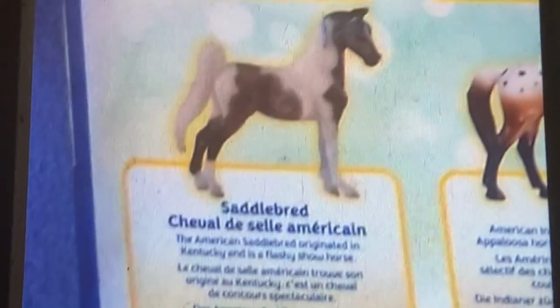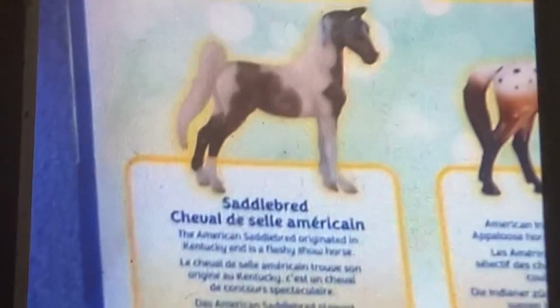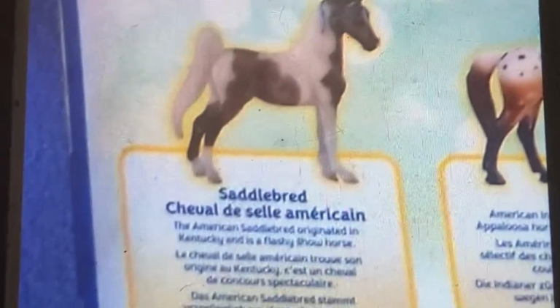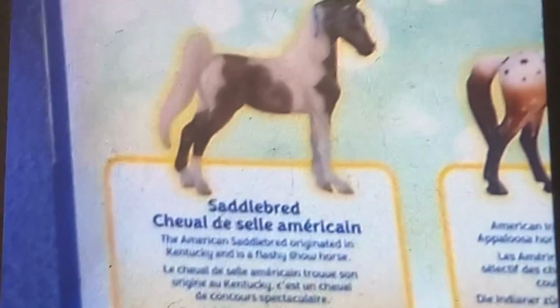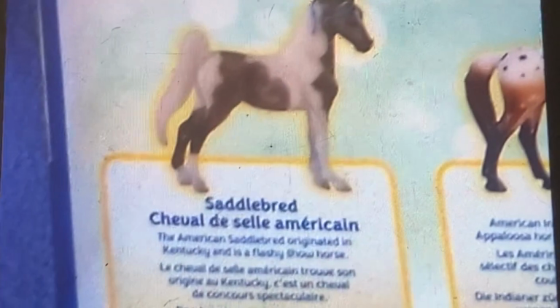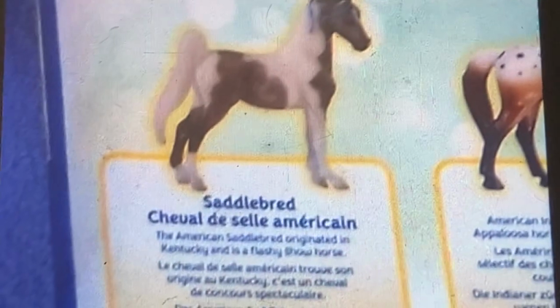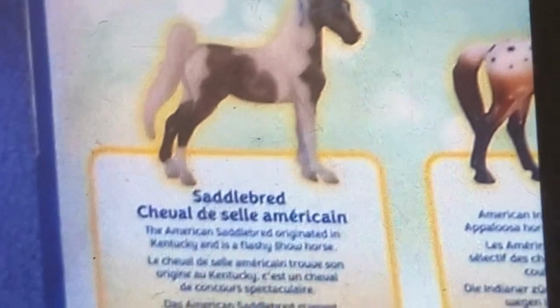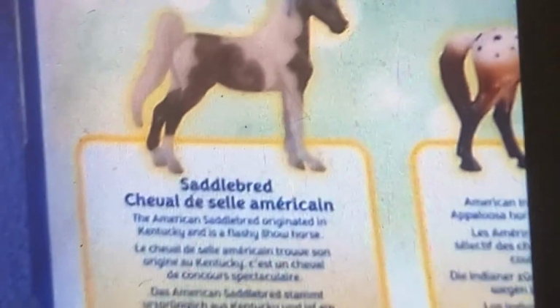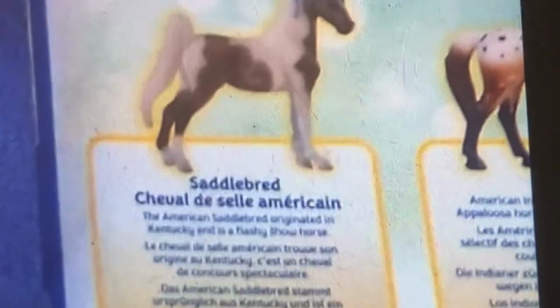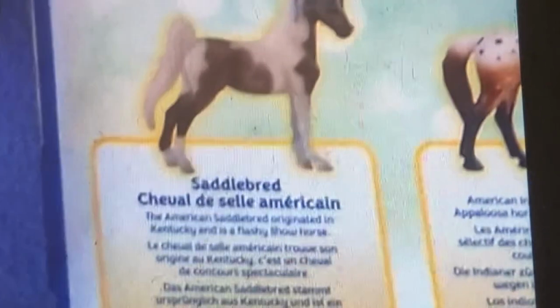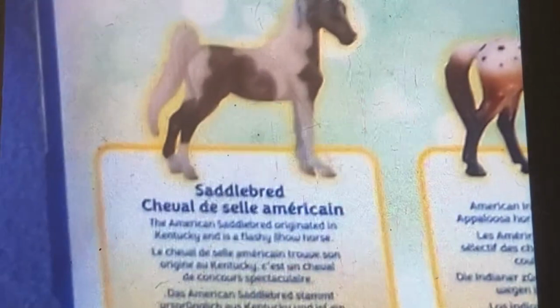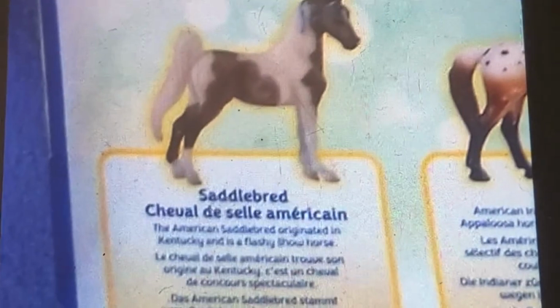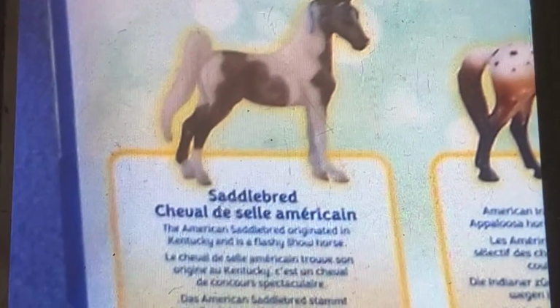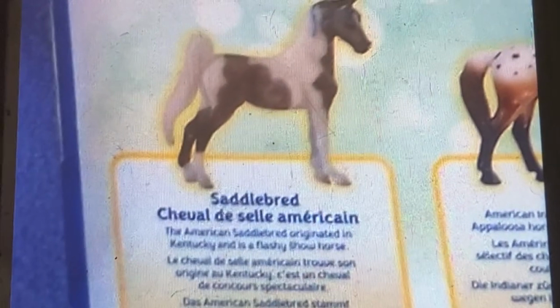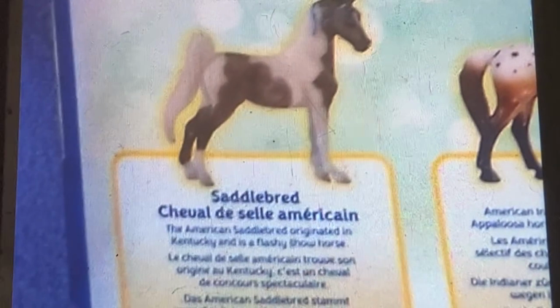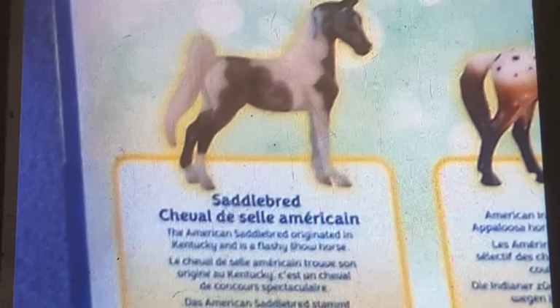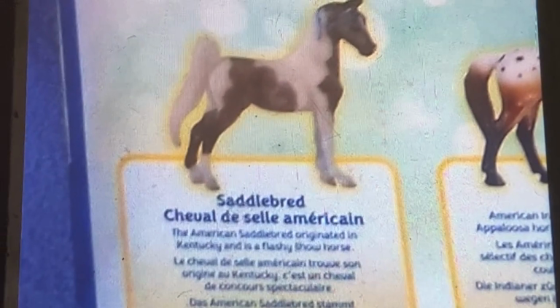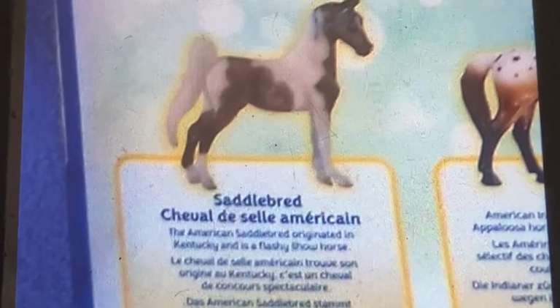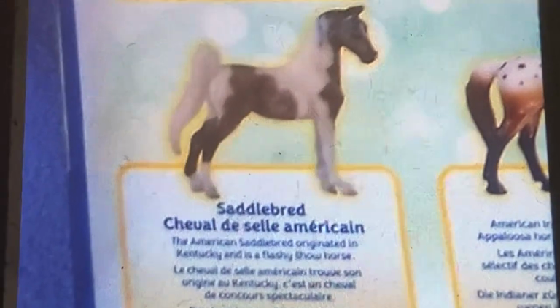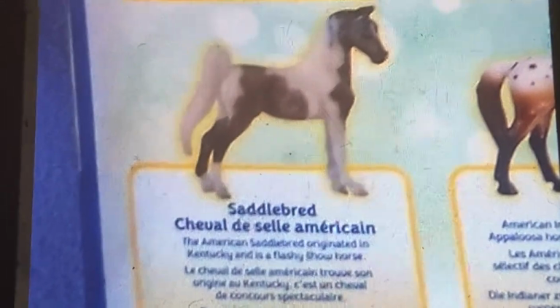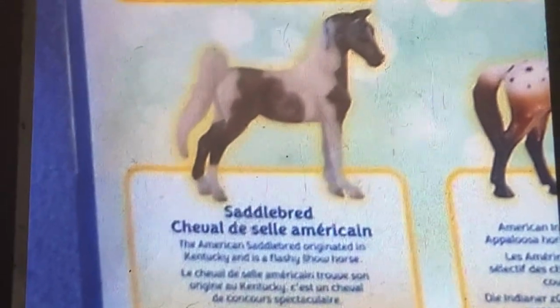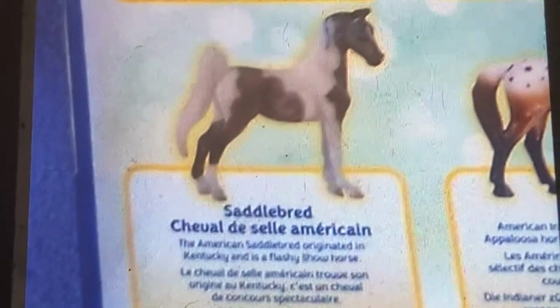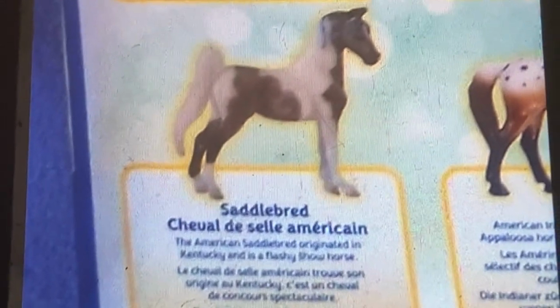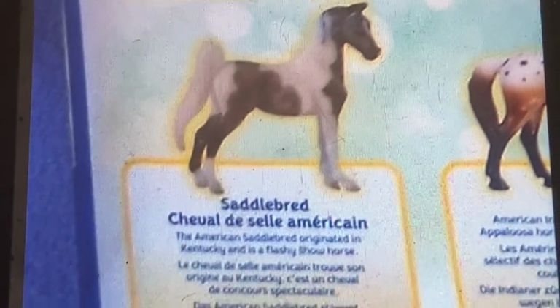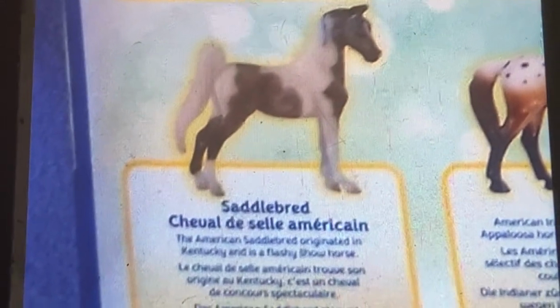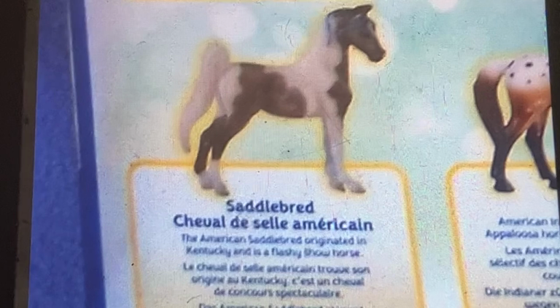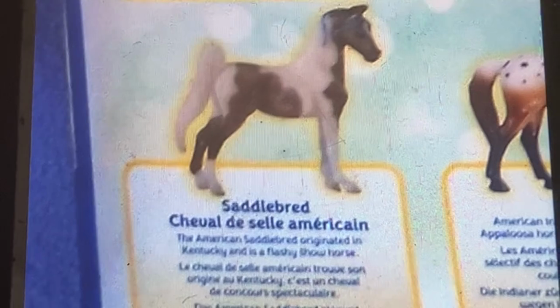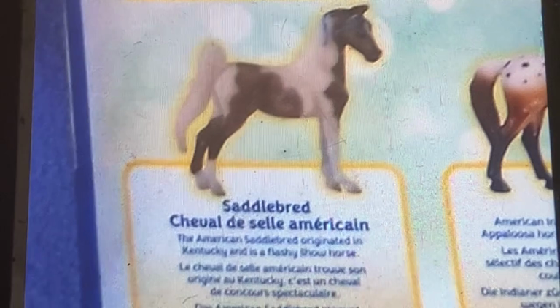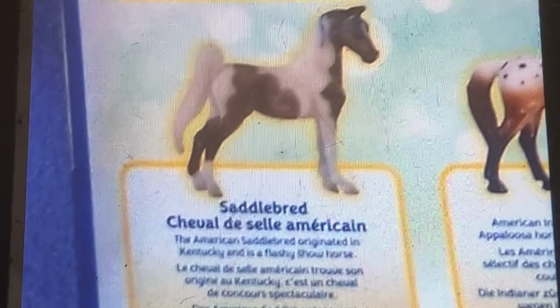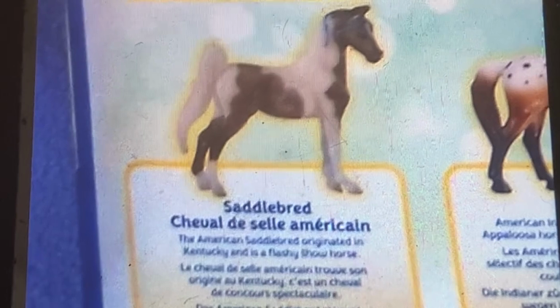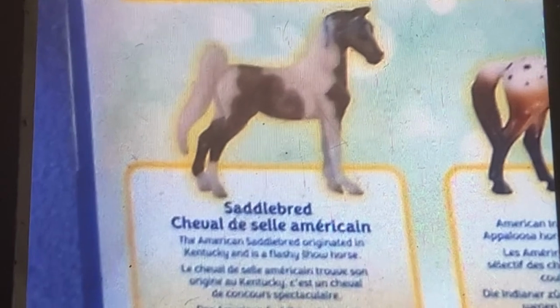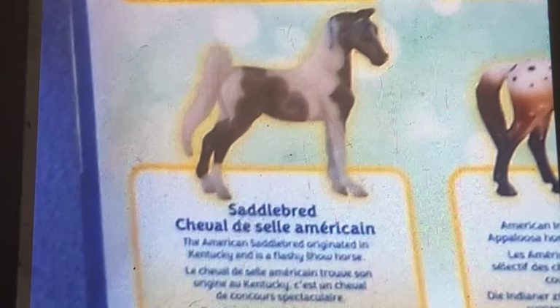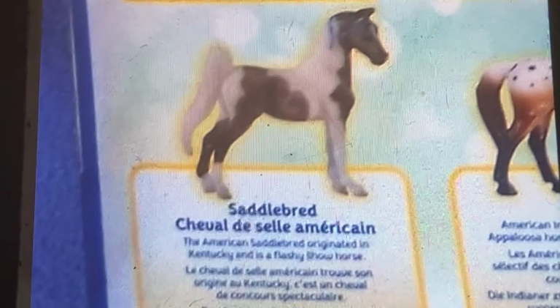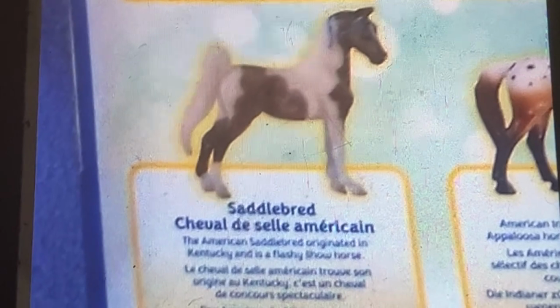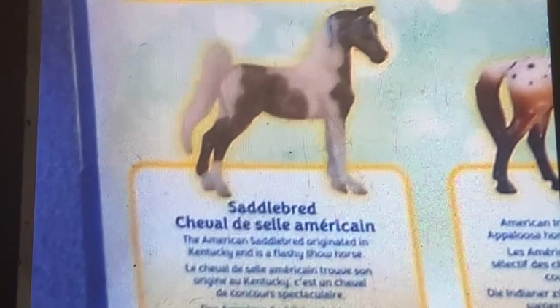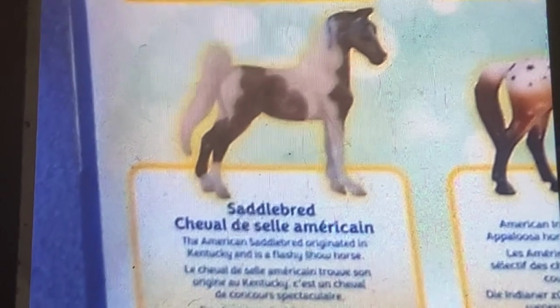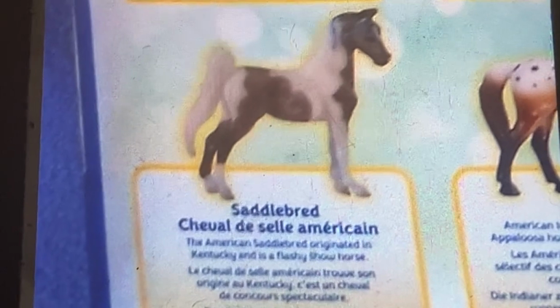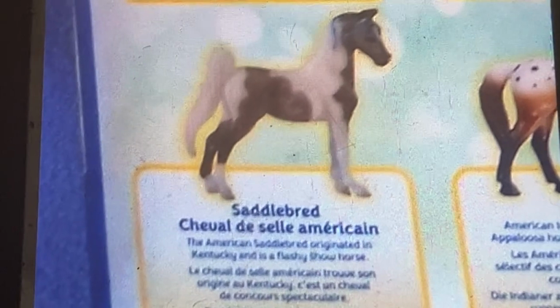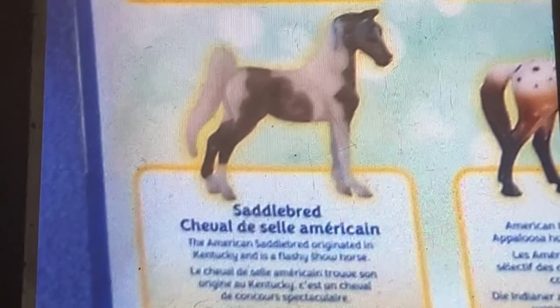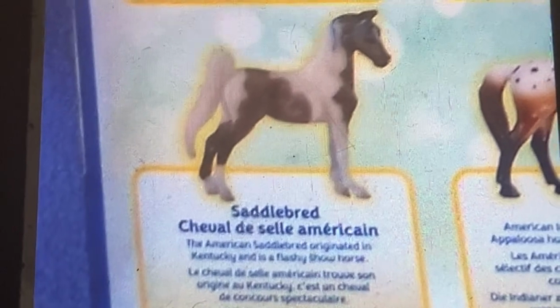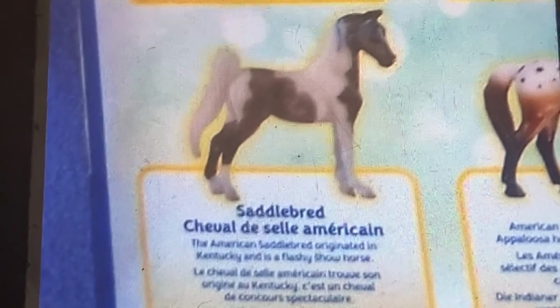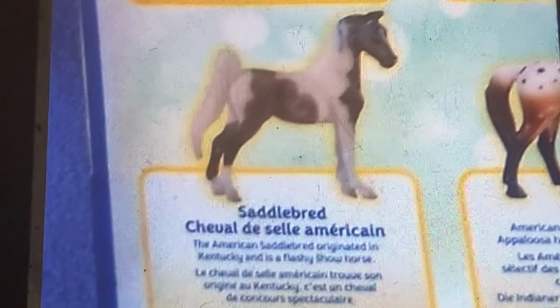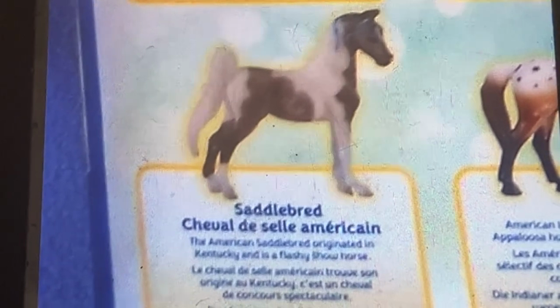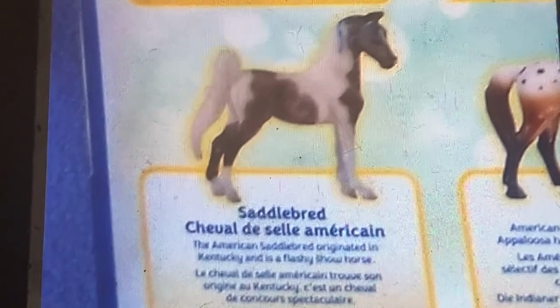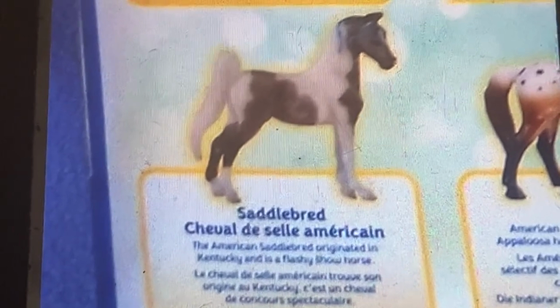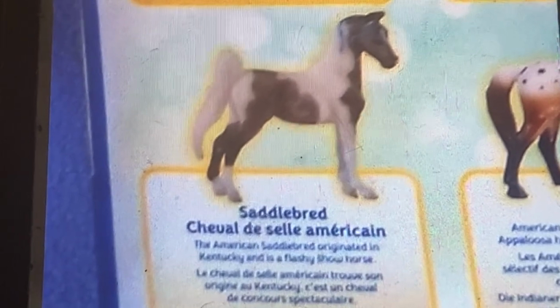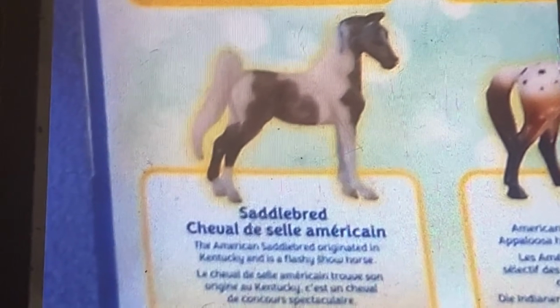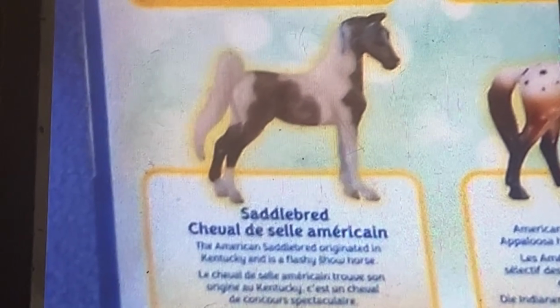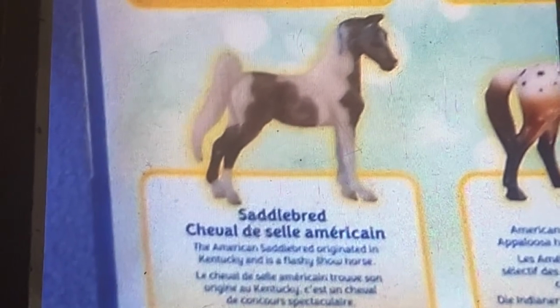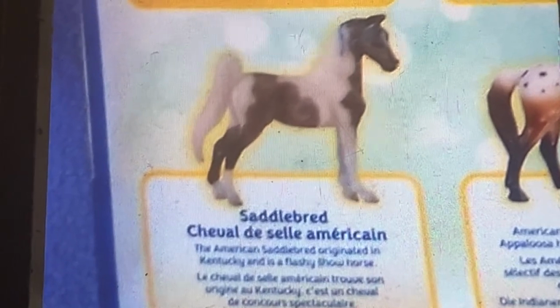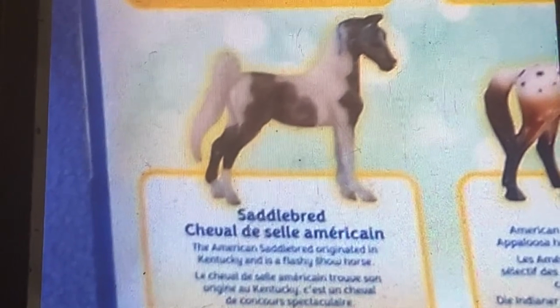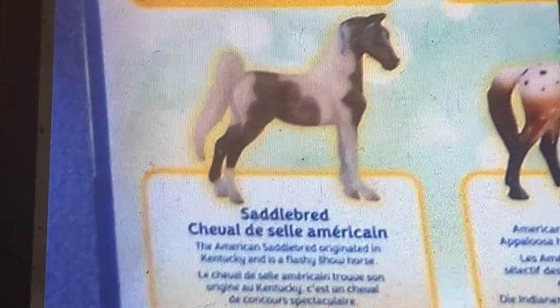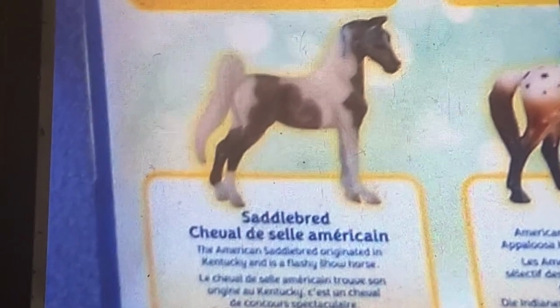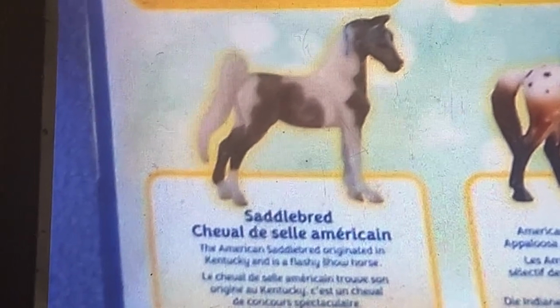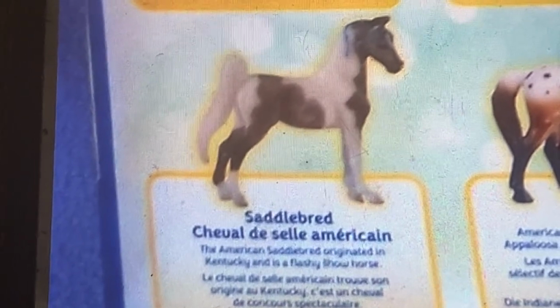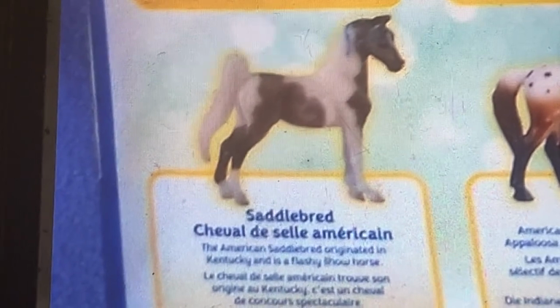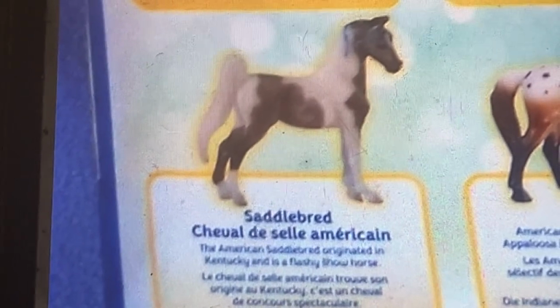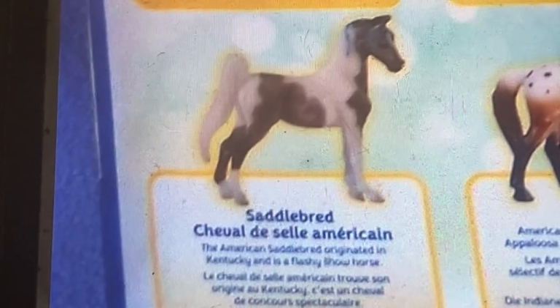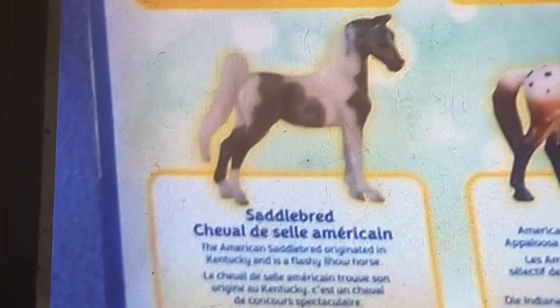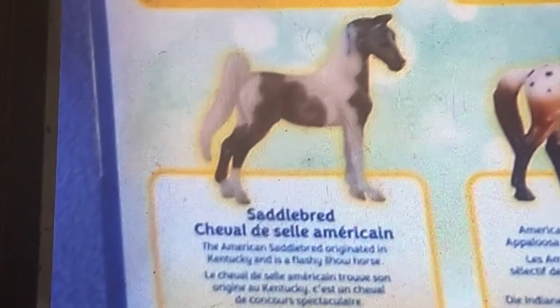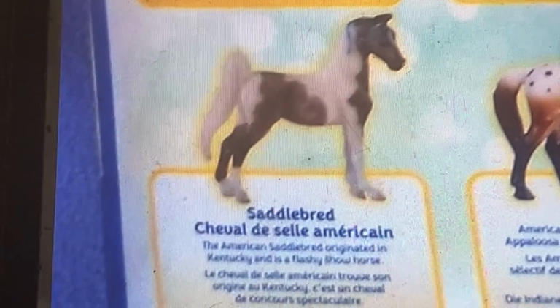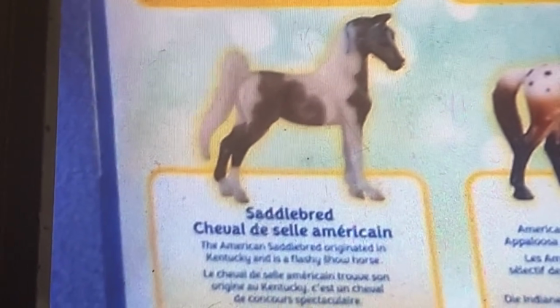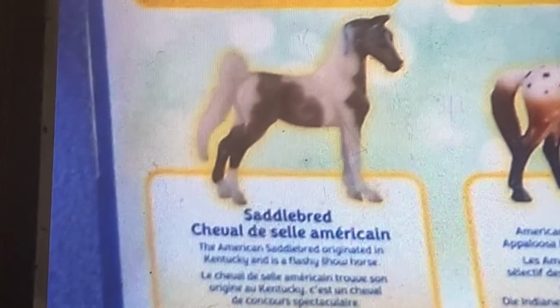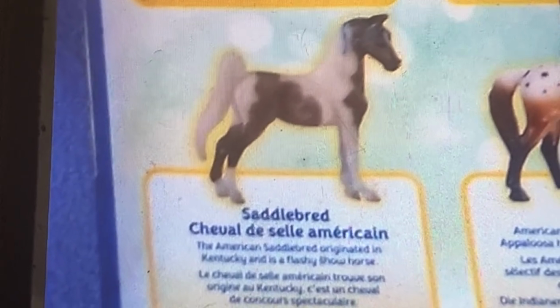A Saddlebred. The American Saddlebred is from Kentucky and is a flashy show horse.